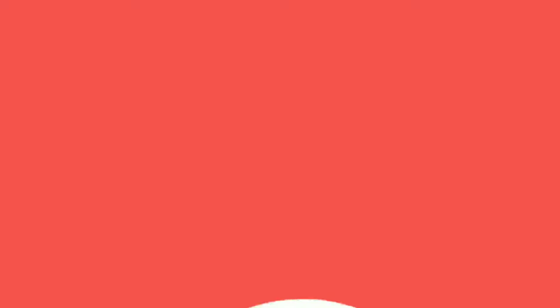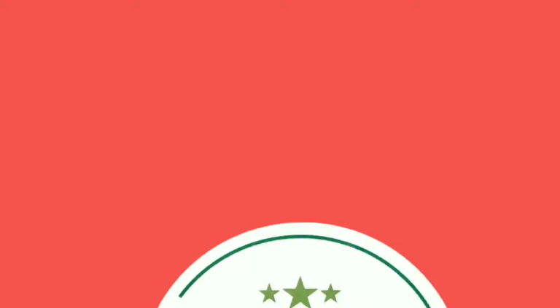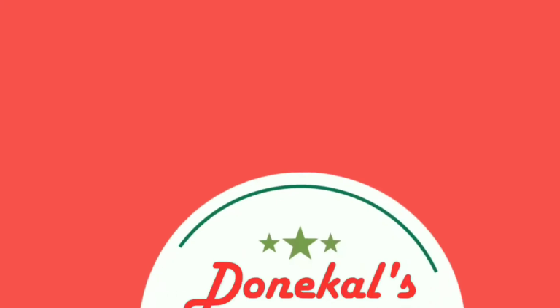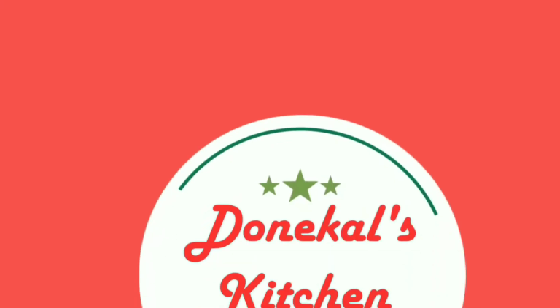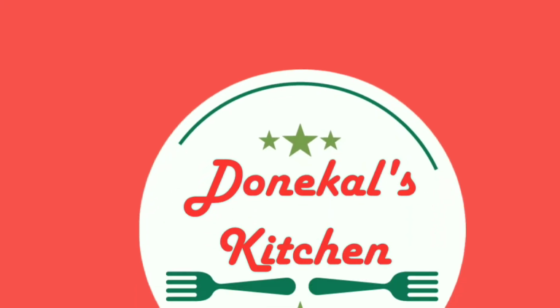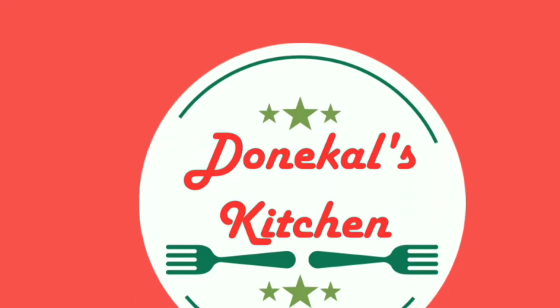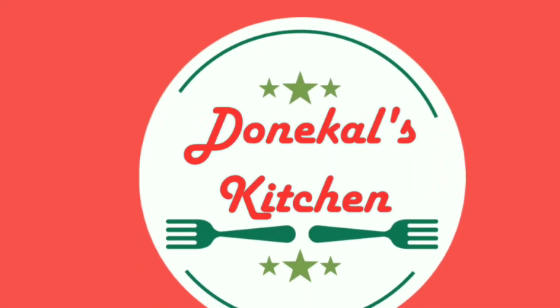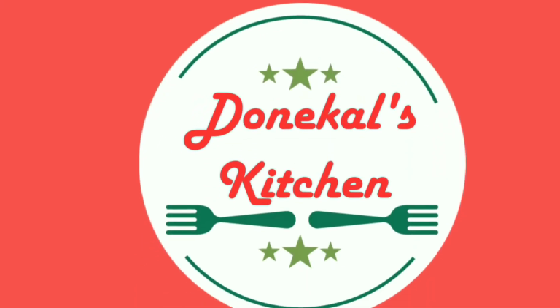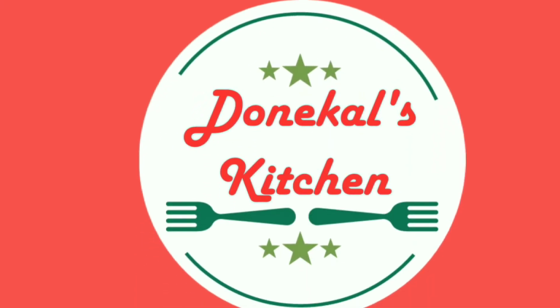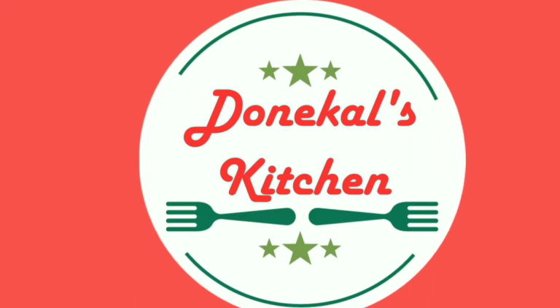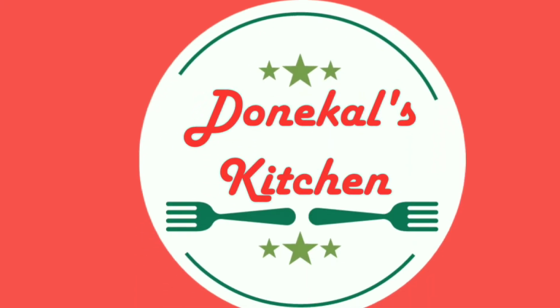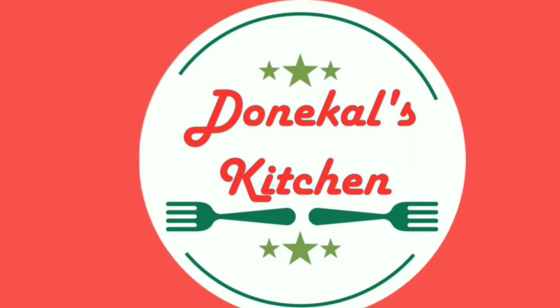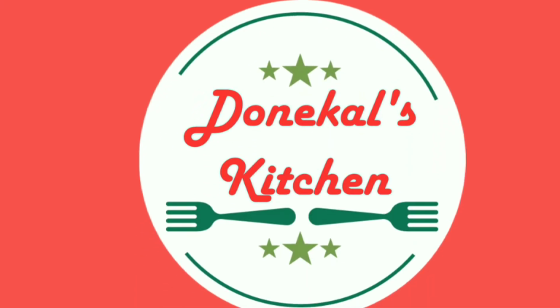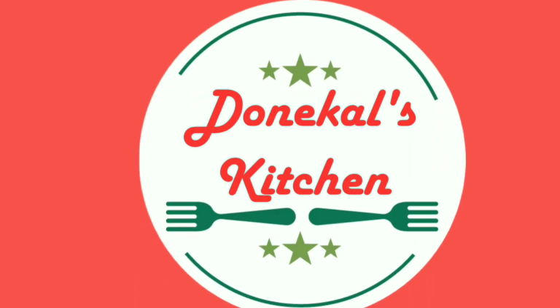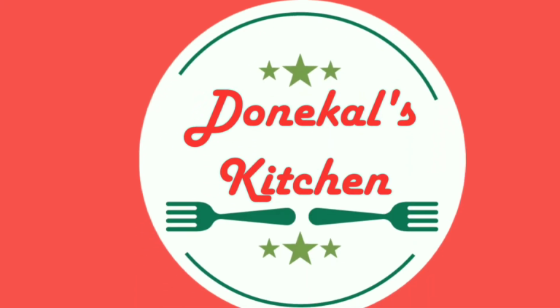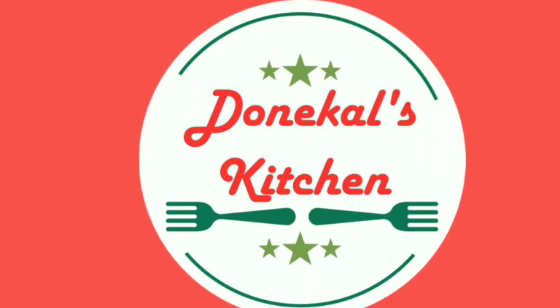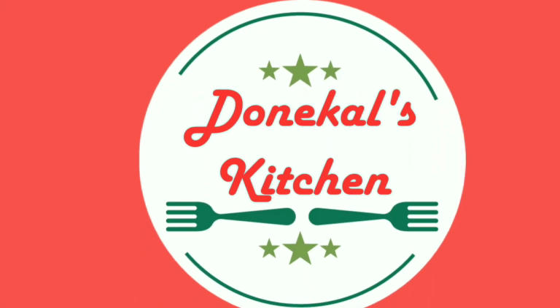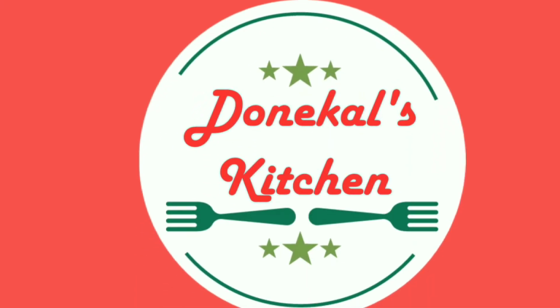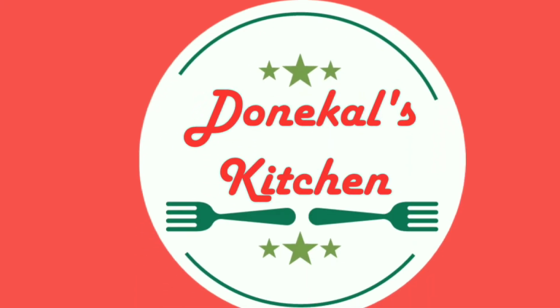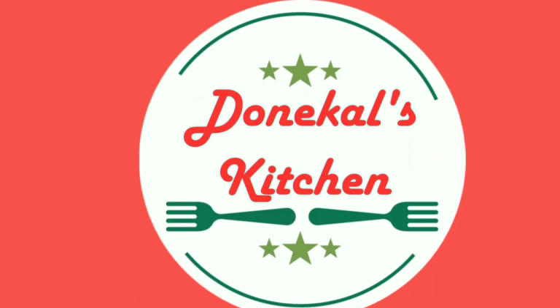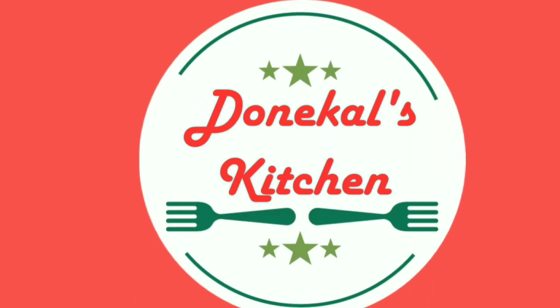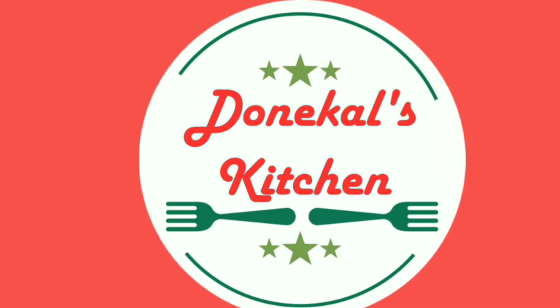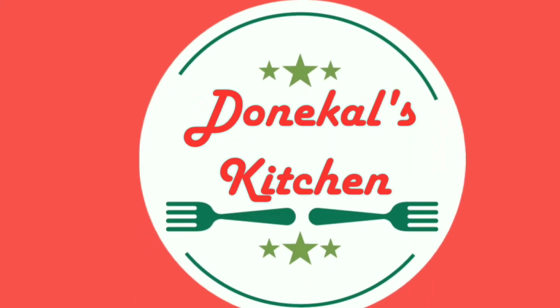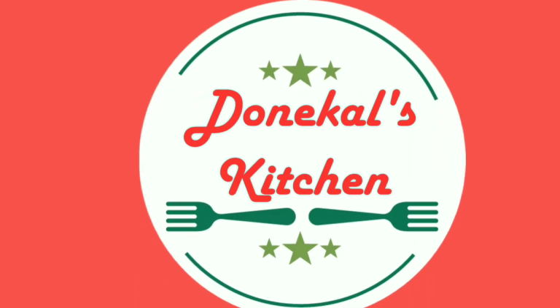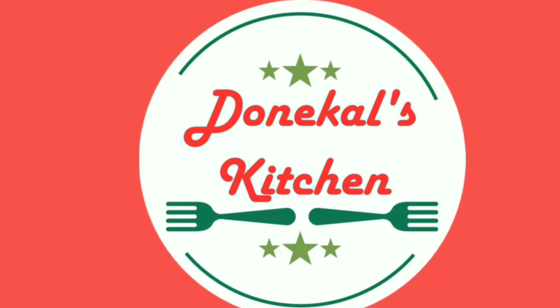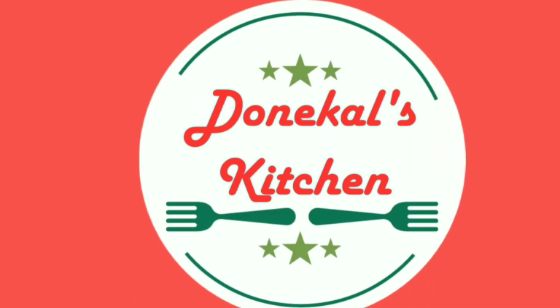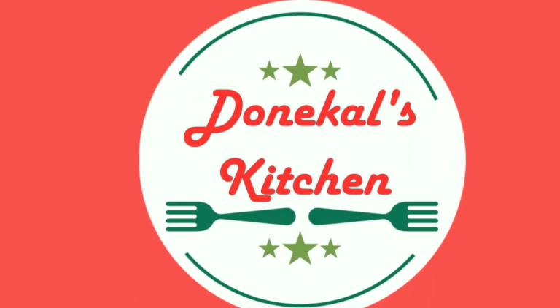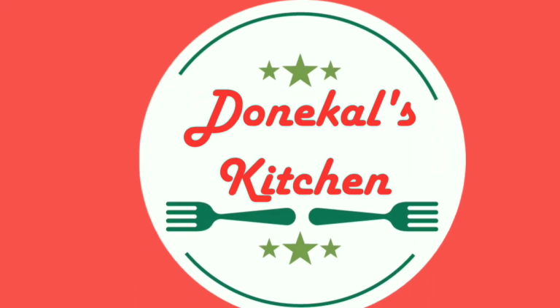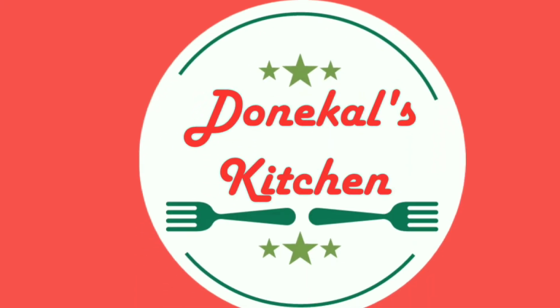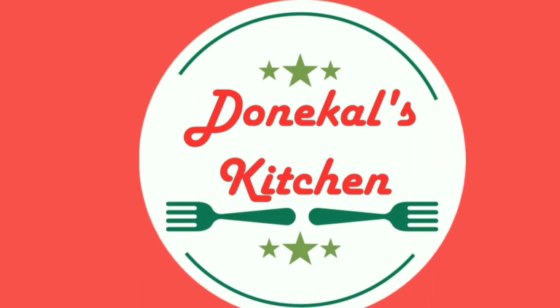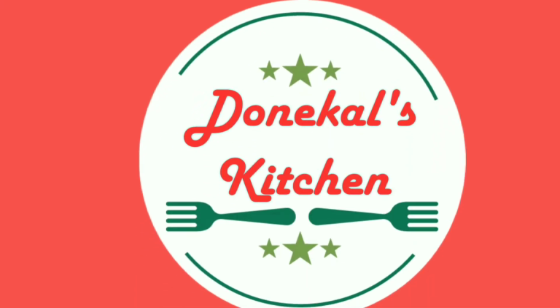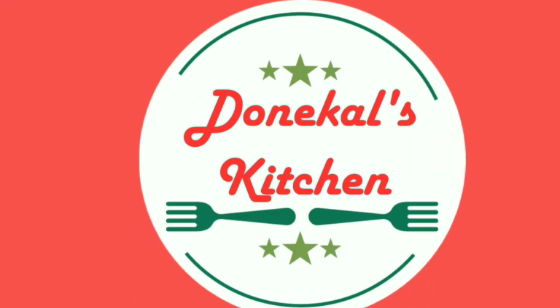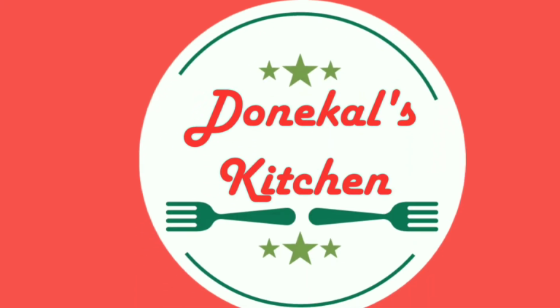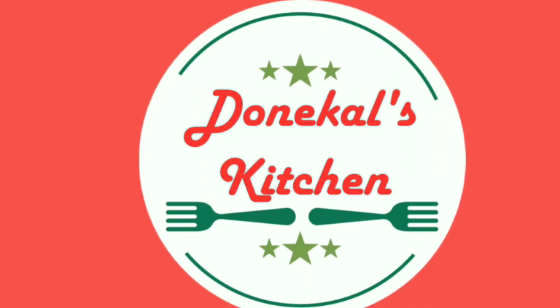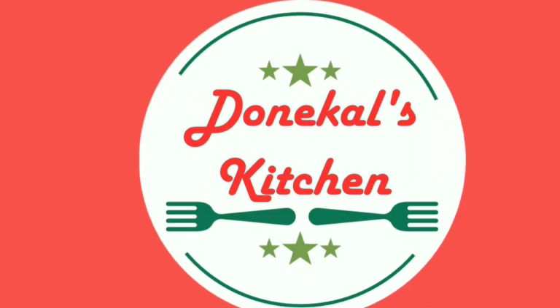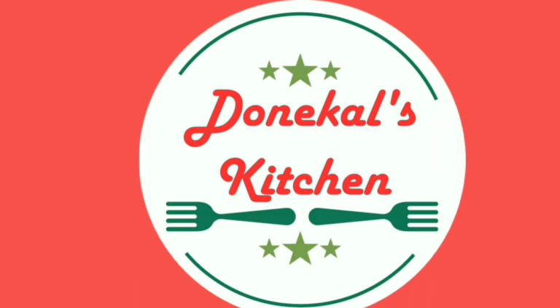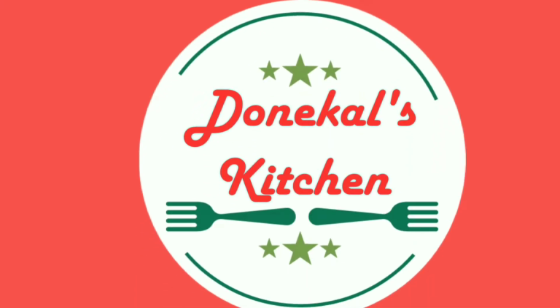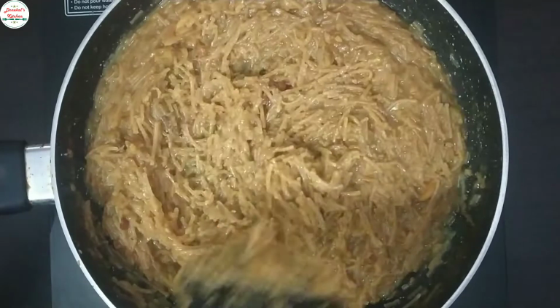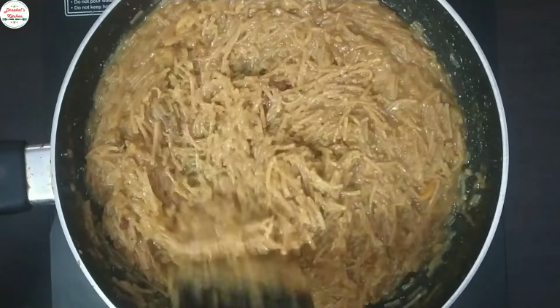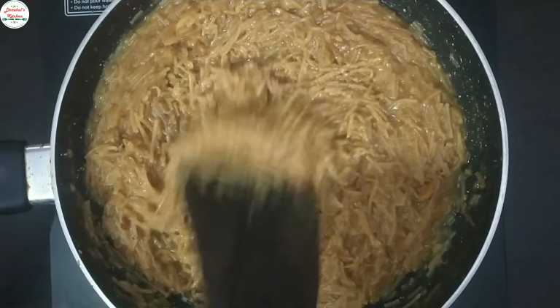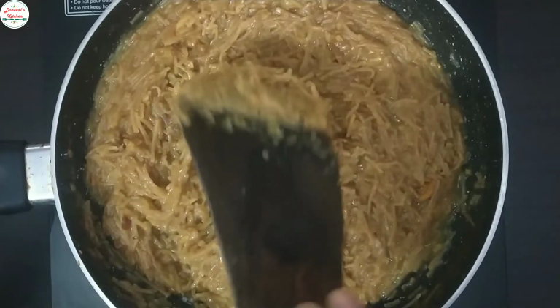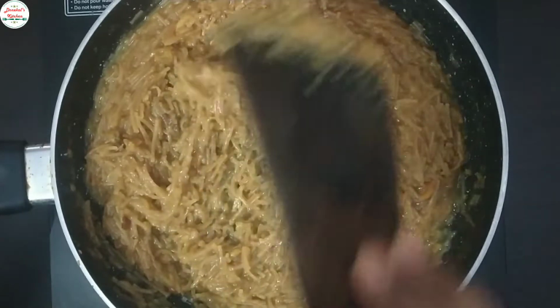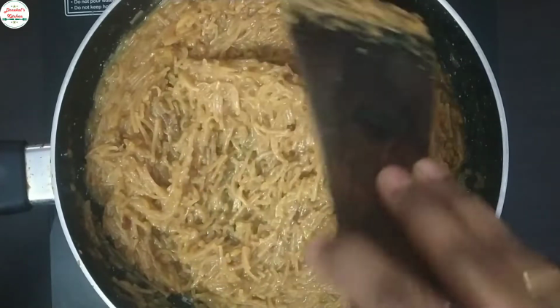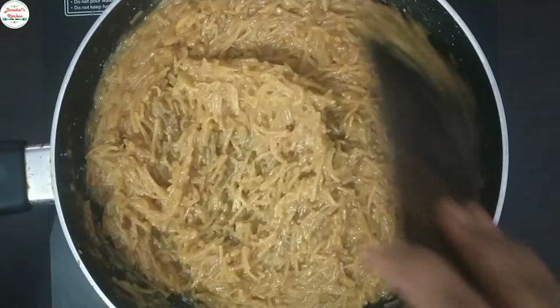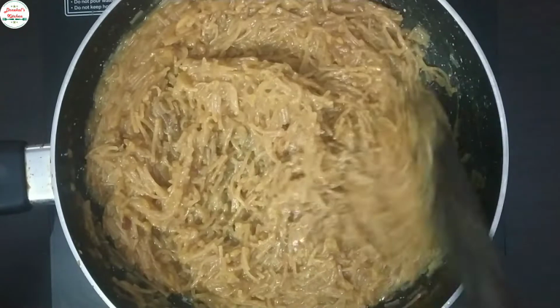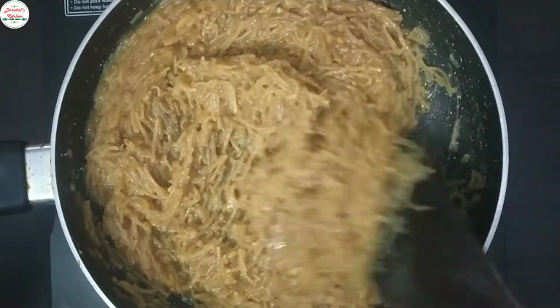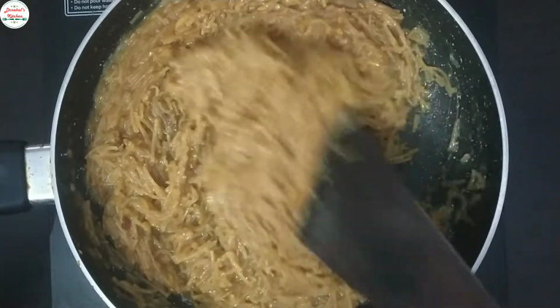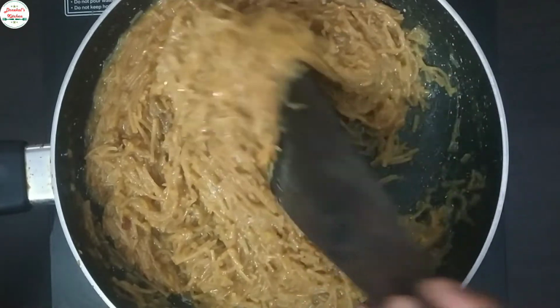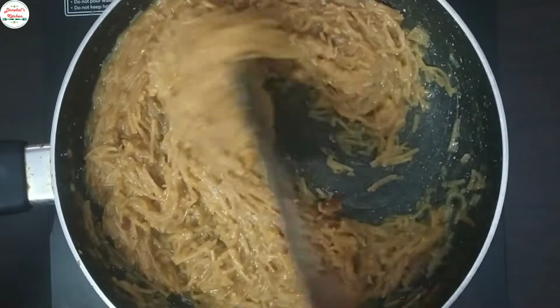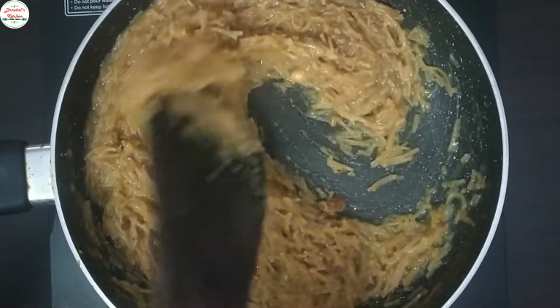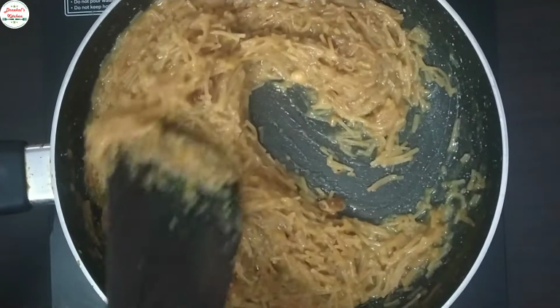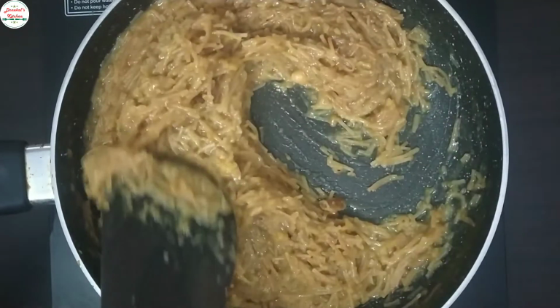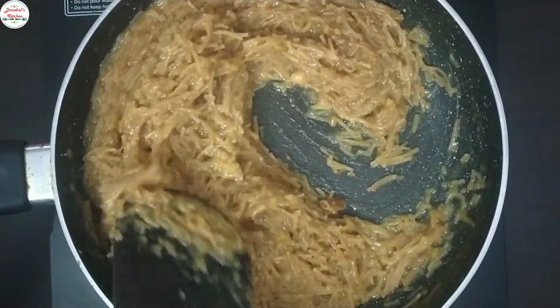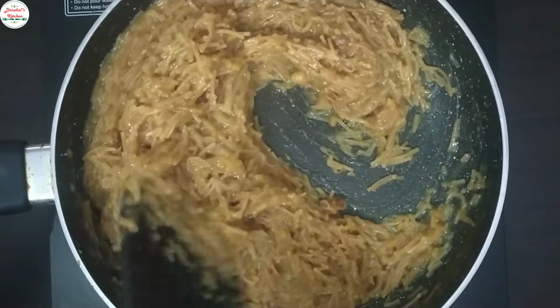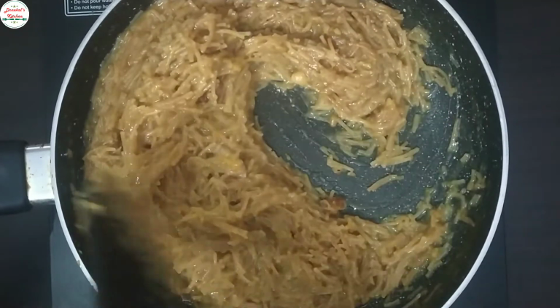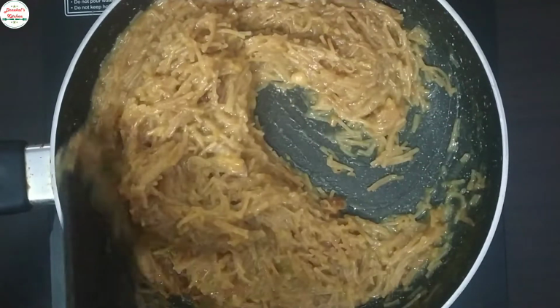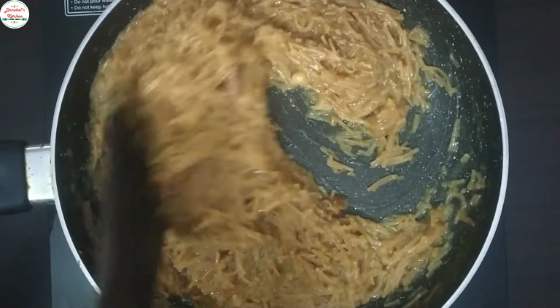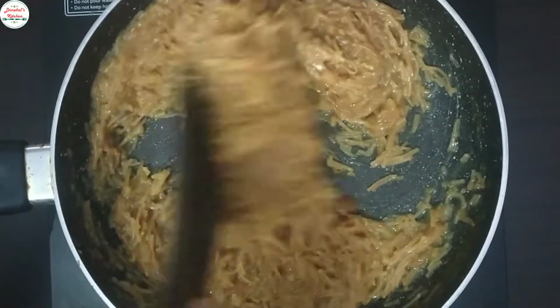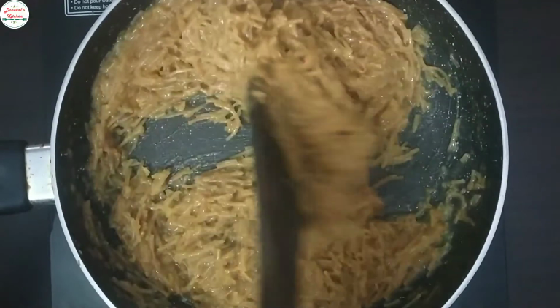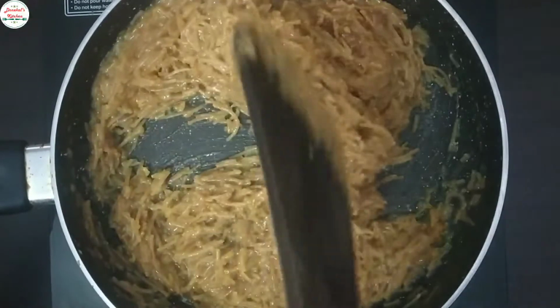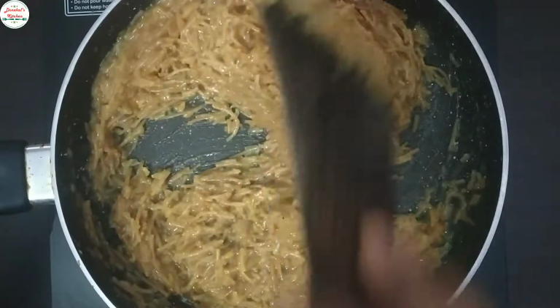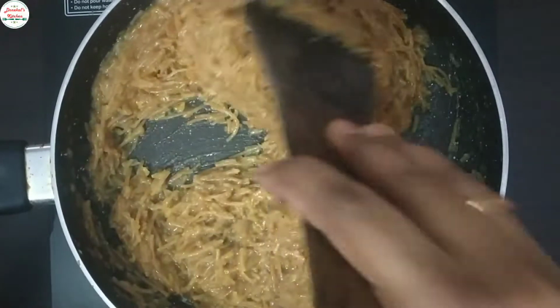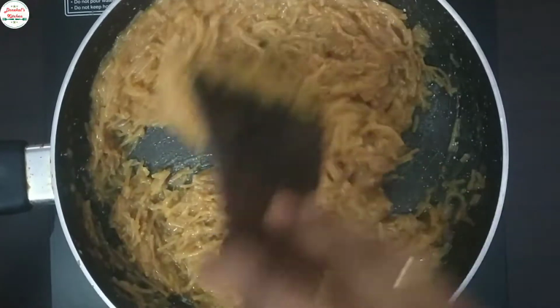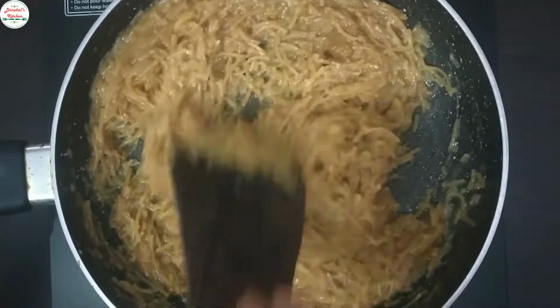Hi, hello everyone. Welcome to Donacle Kitchen. Today, the recipe is Semiya Sweet Pongal.